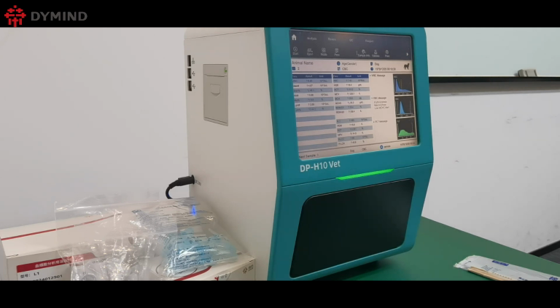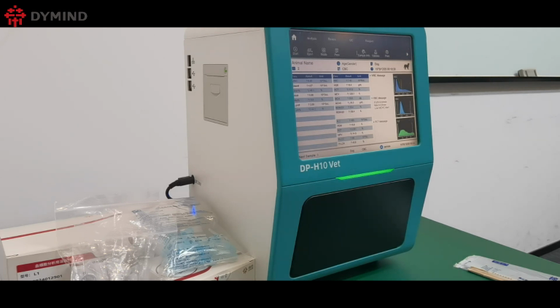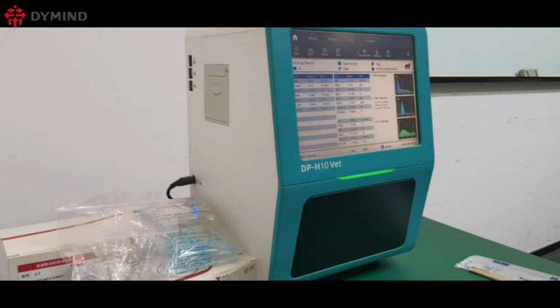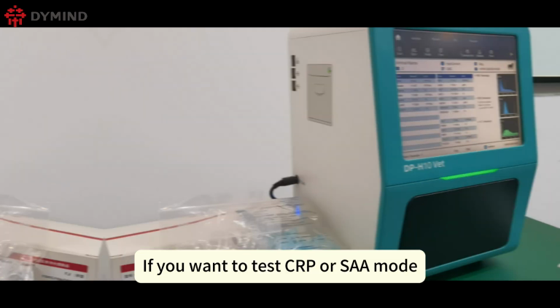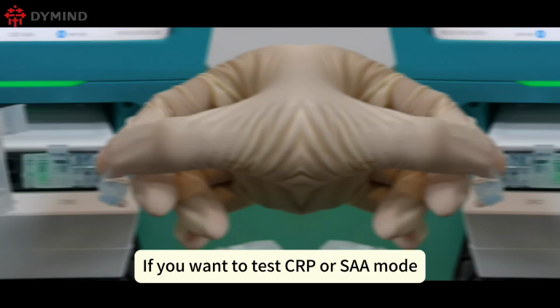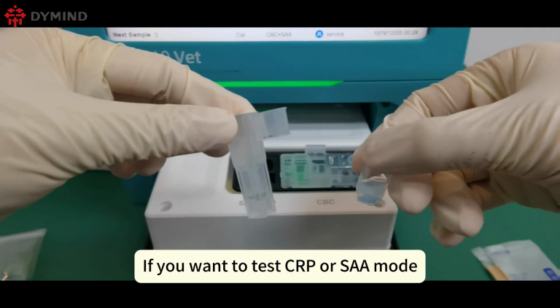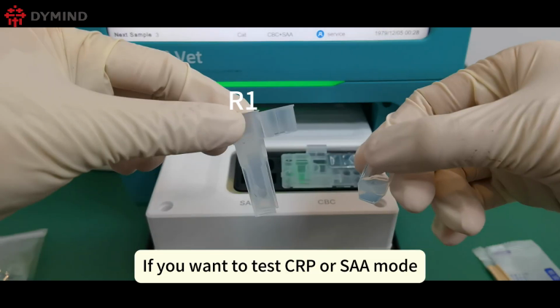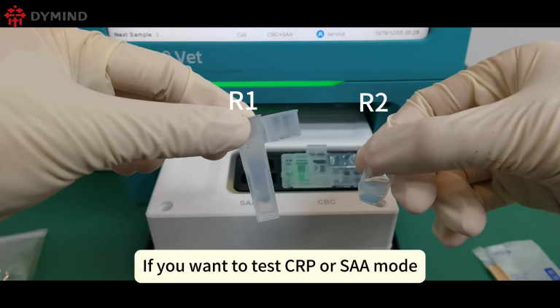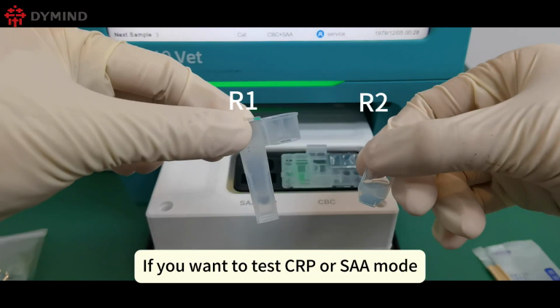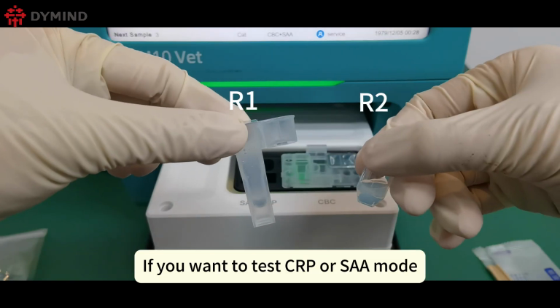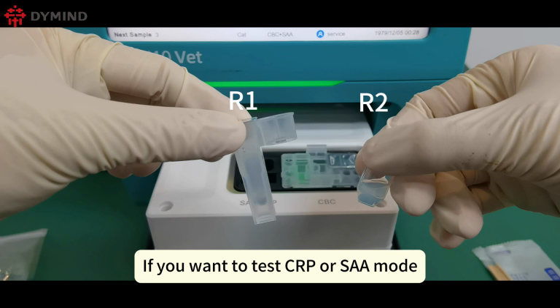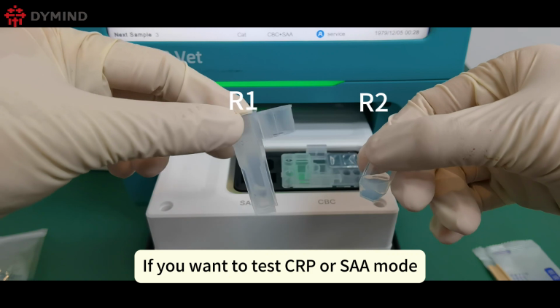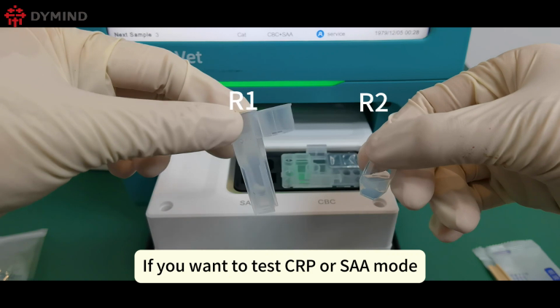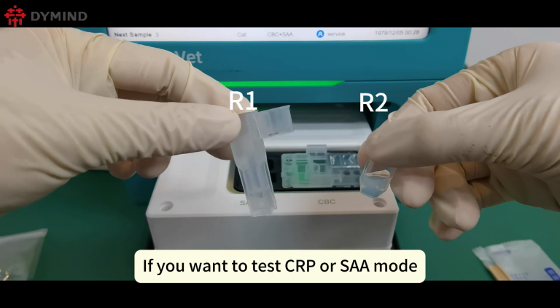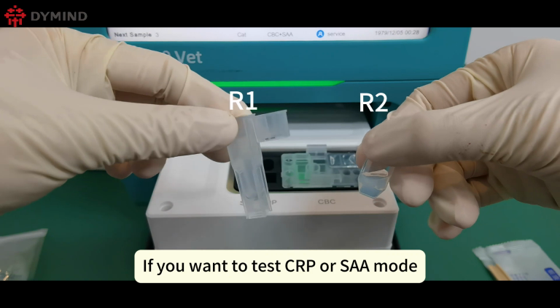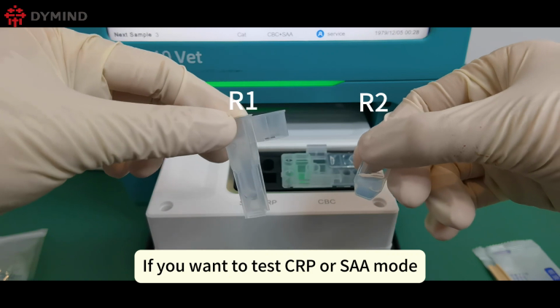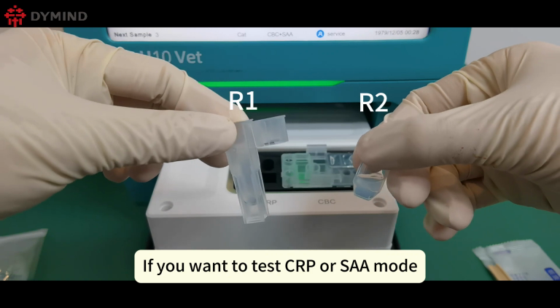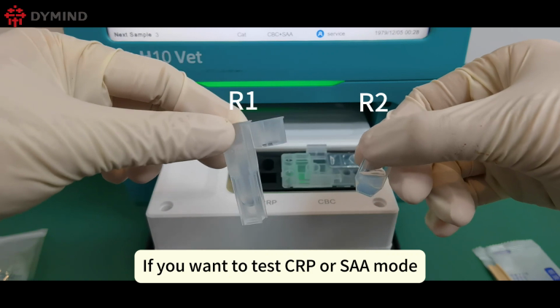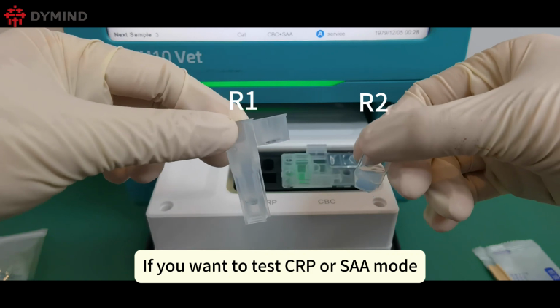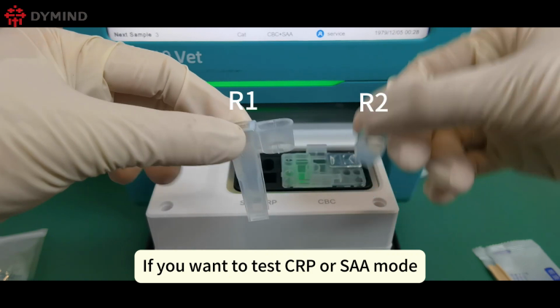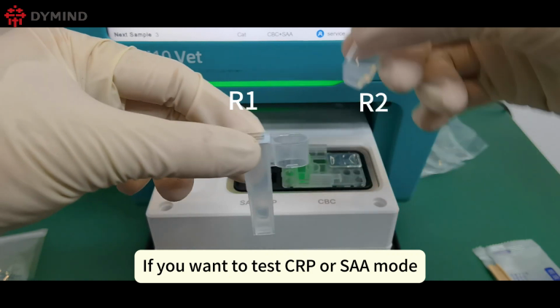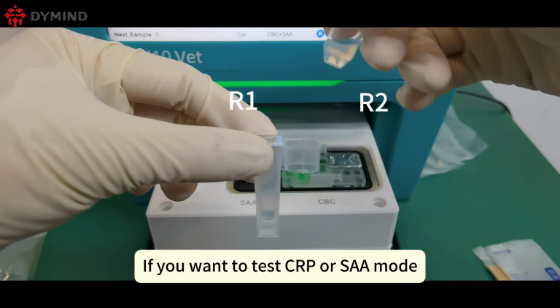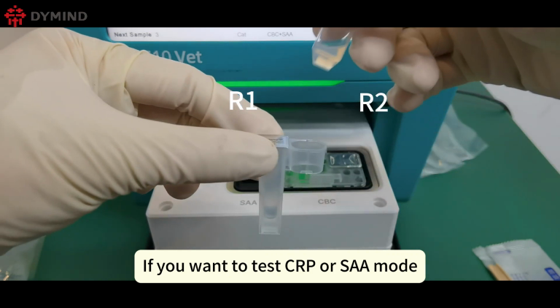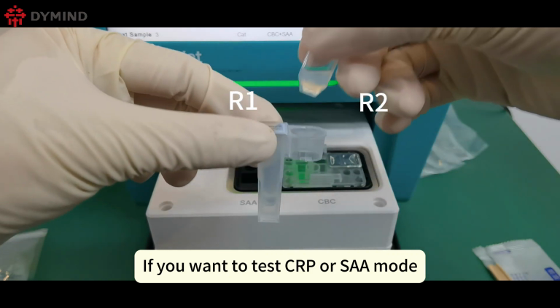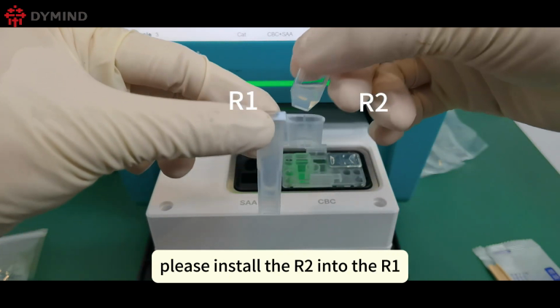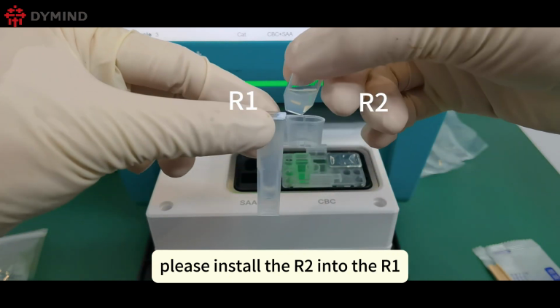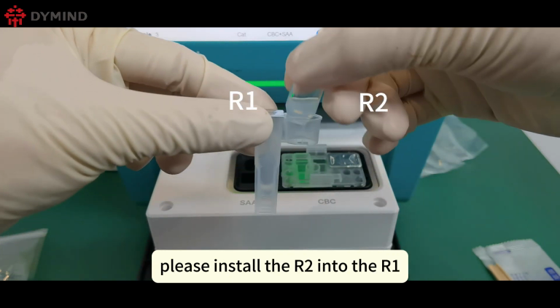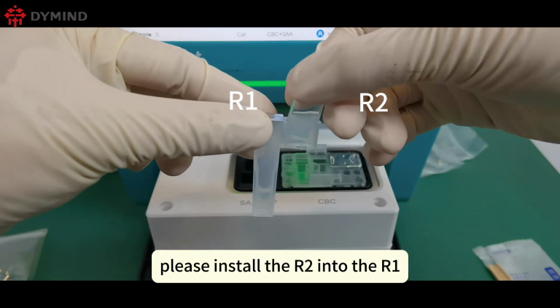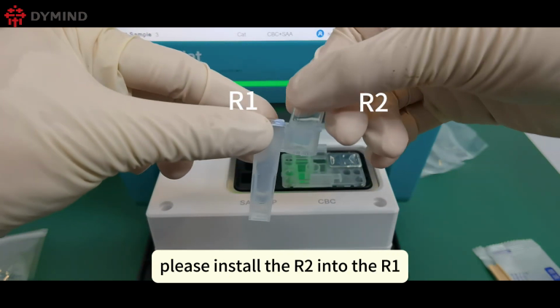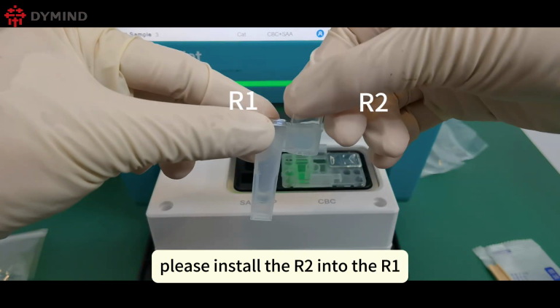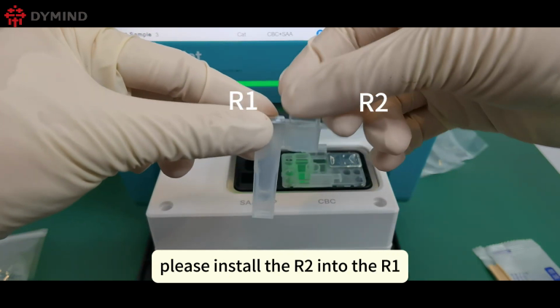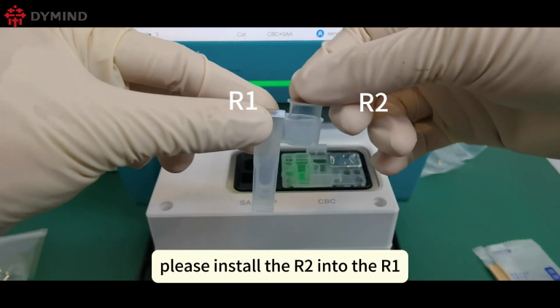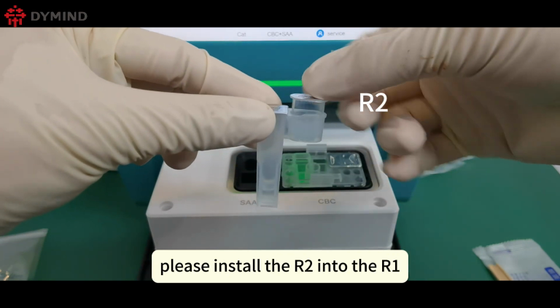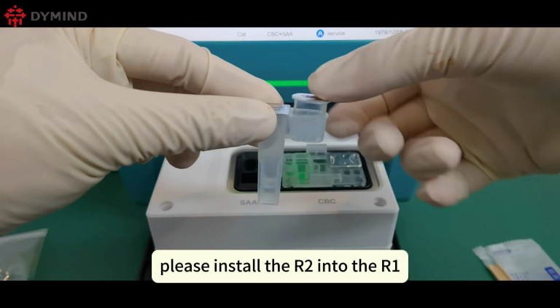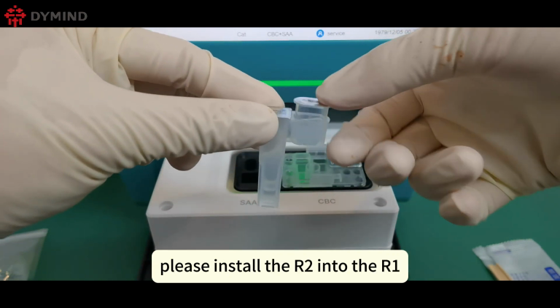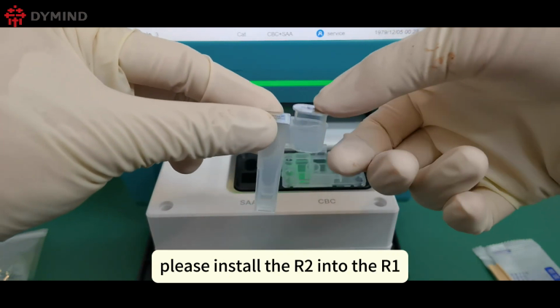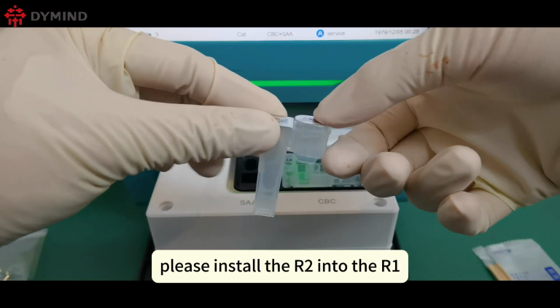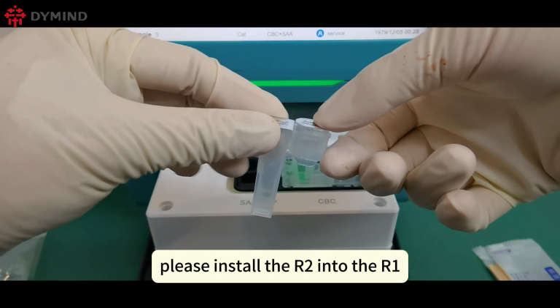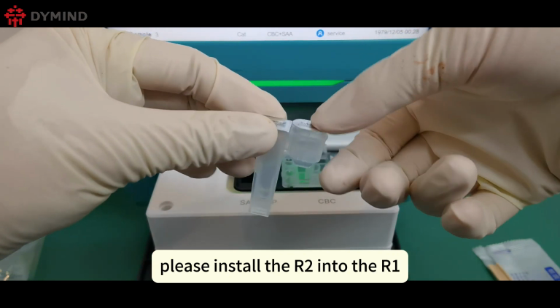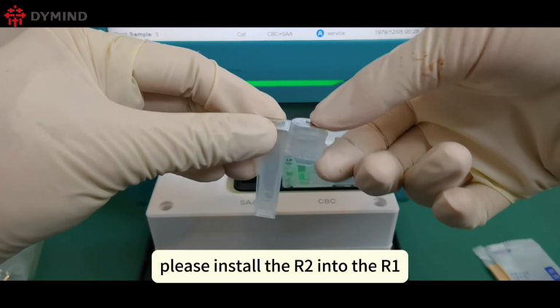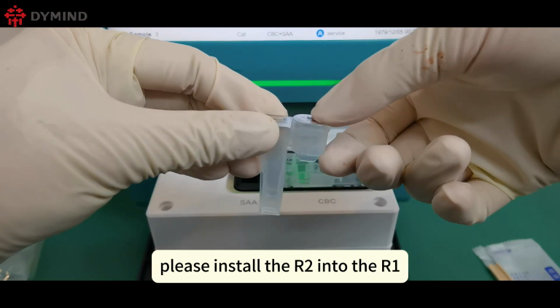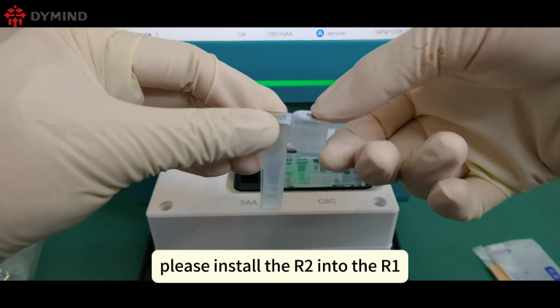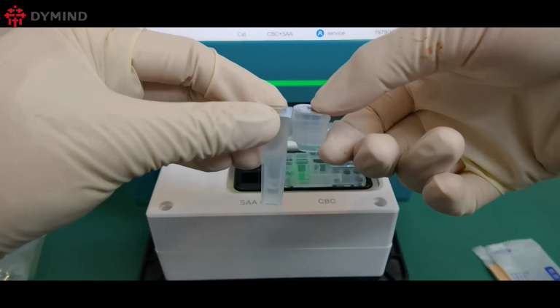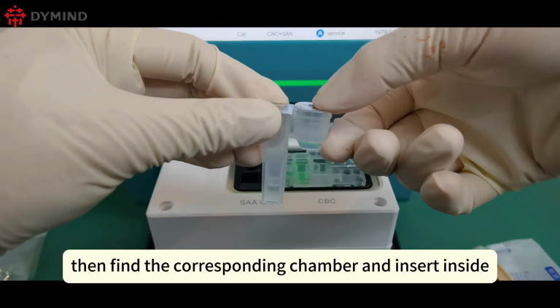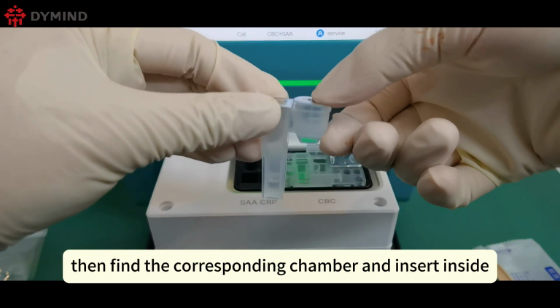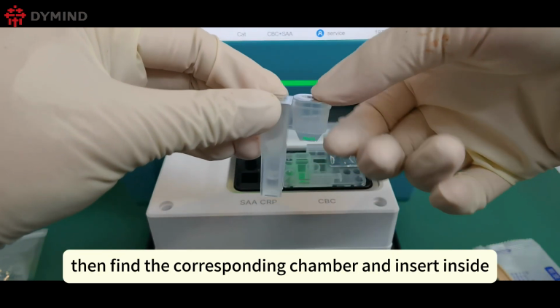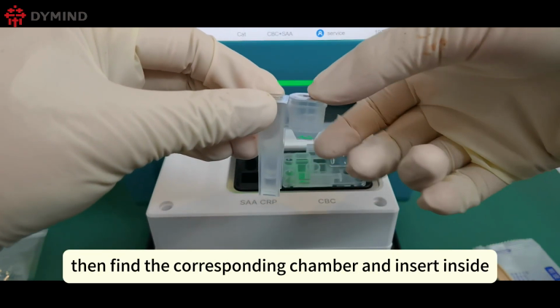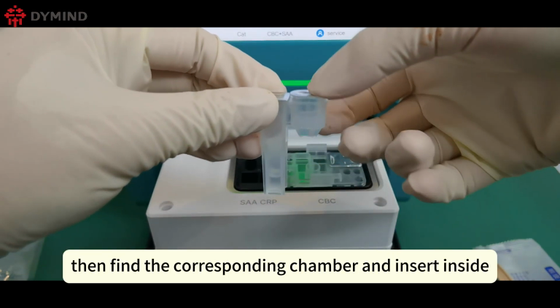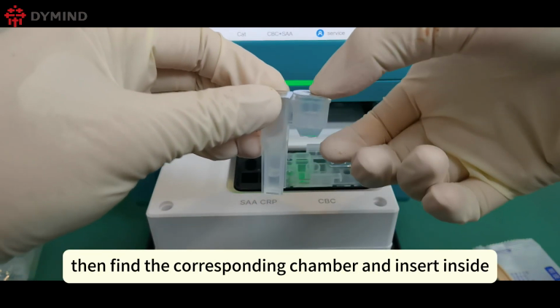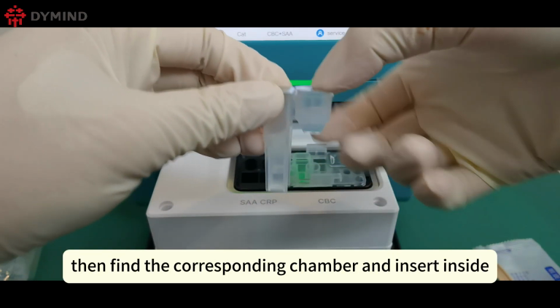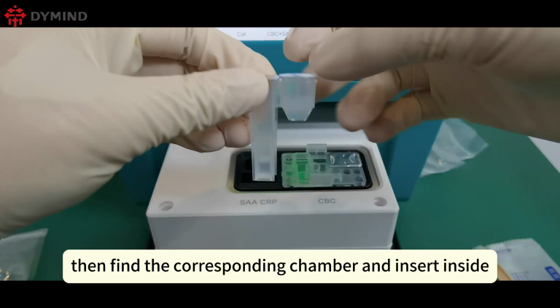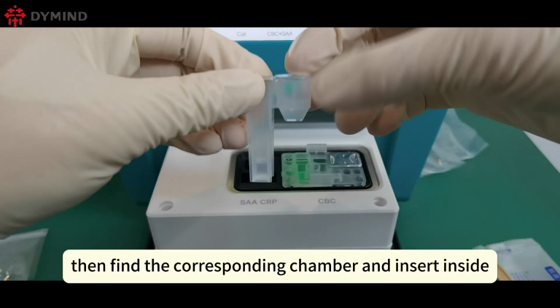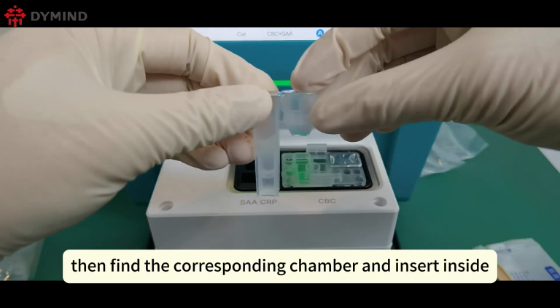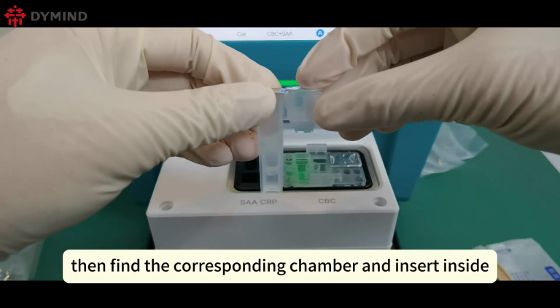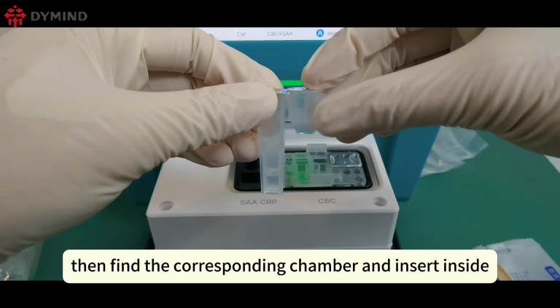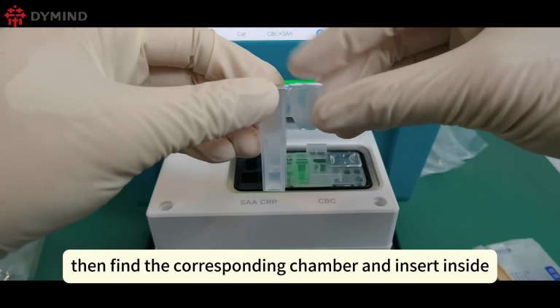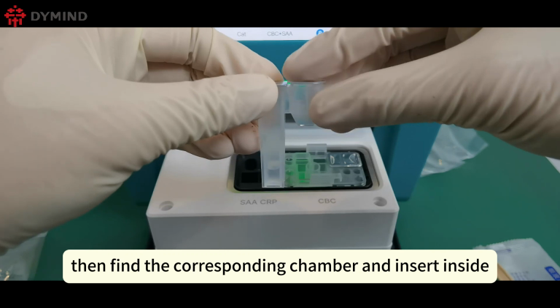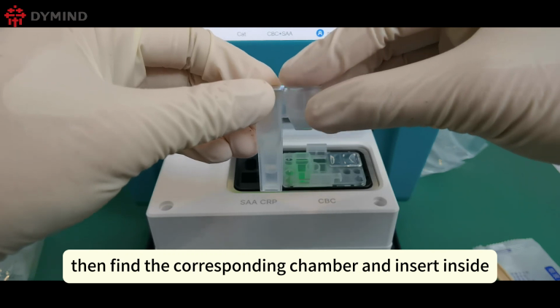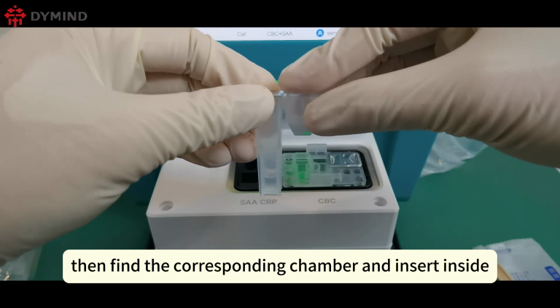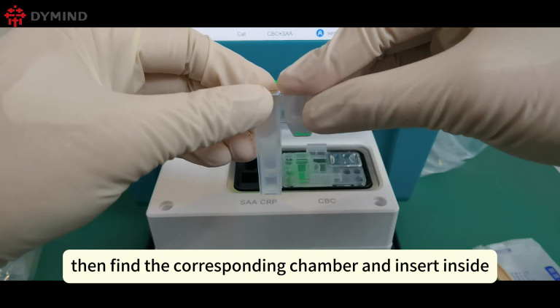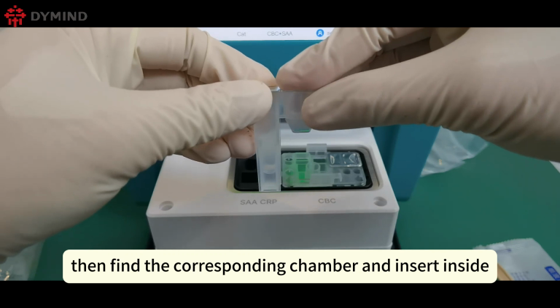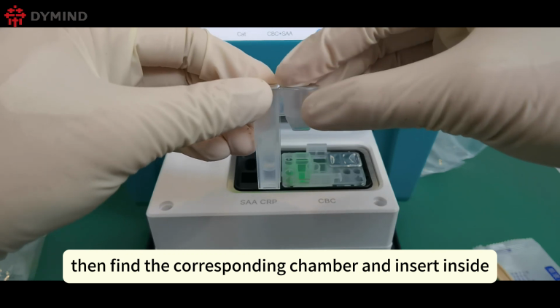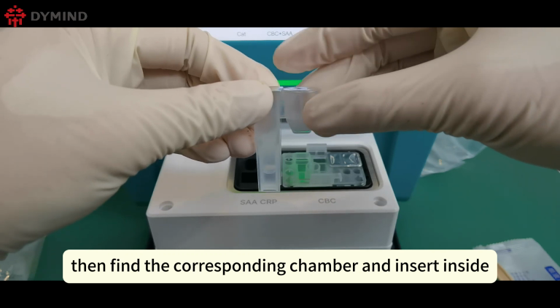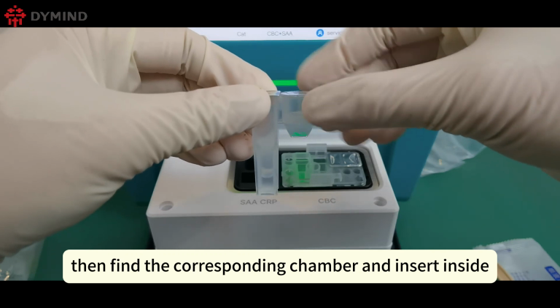If you want to test CRP or SAA mode, please install the R2 into the R1, then find the corresponding chamber and insert it inside.